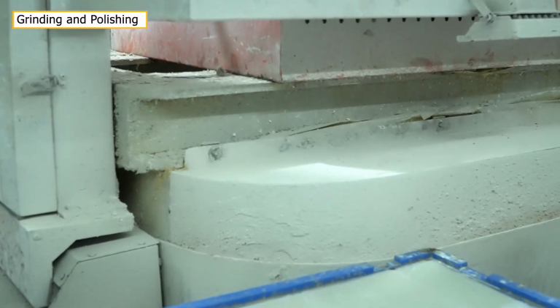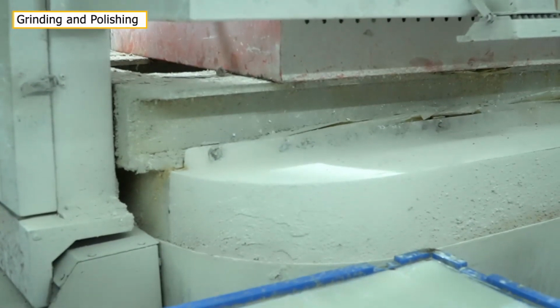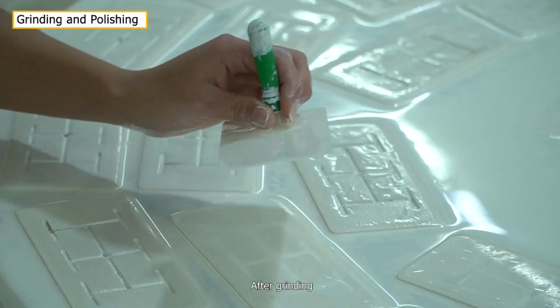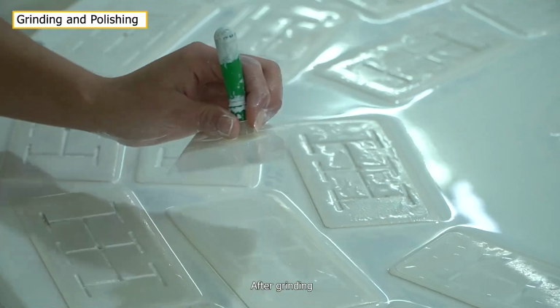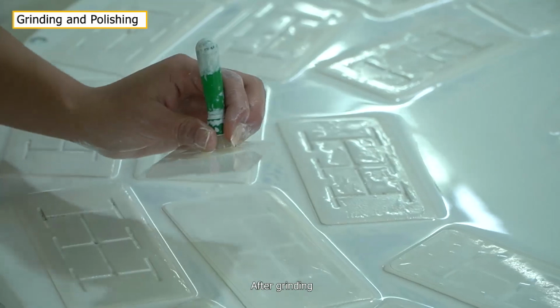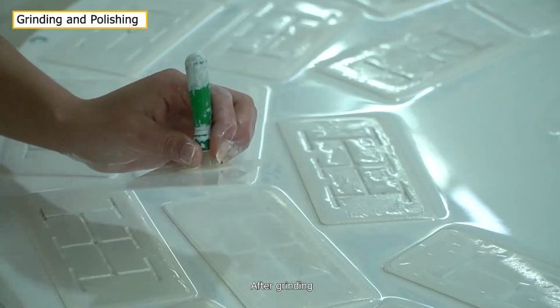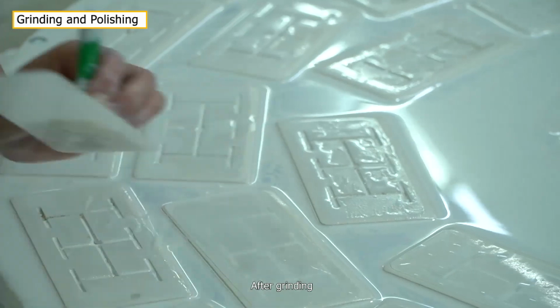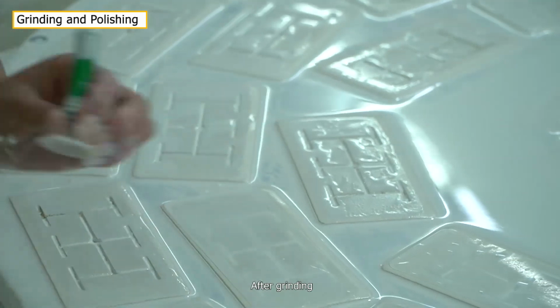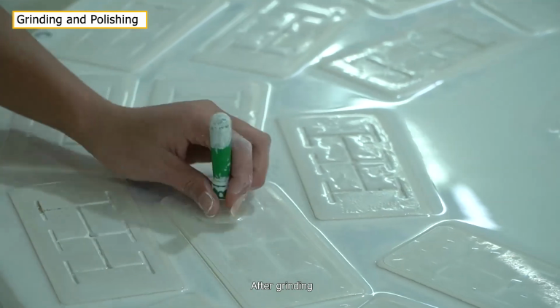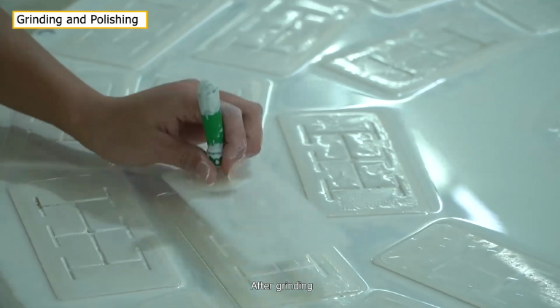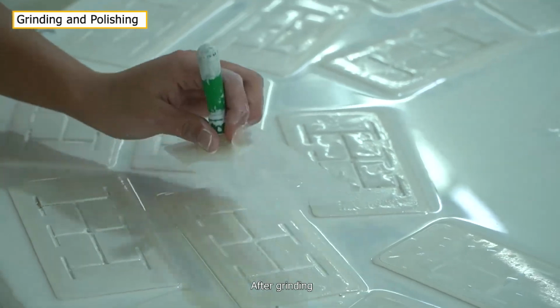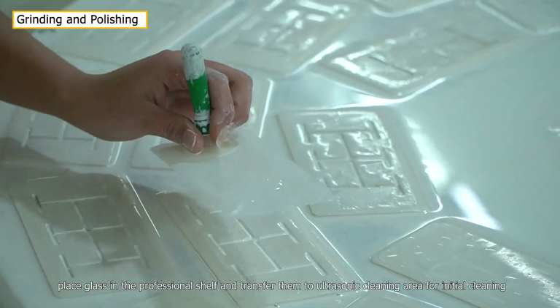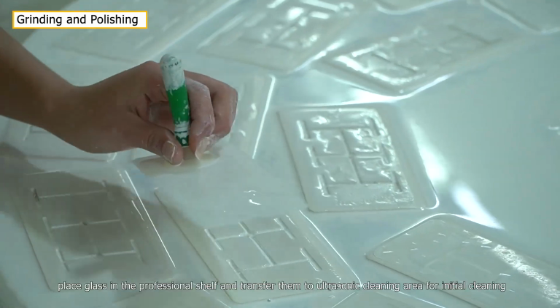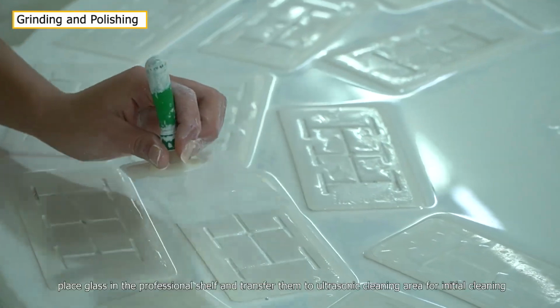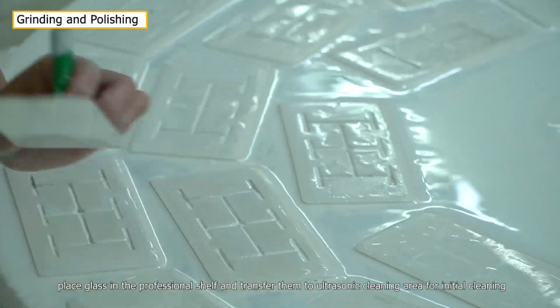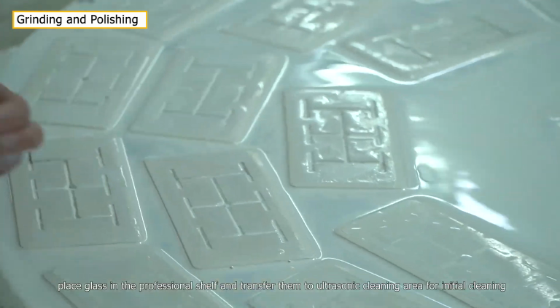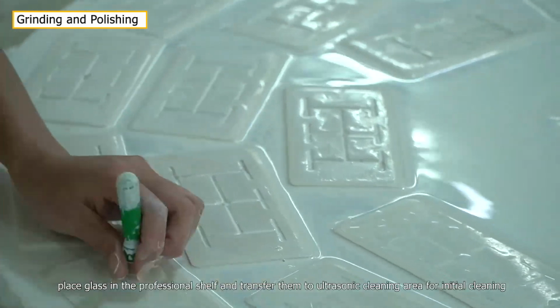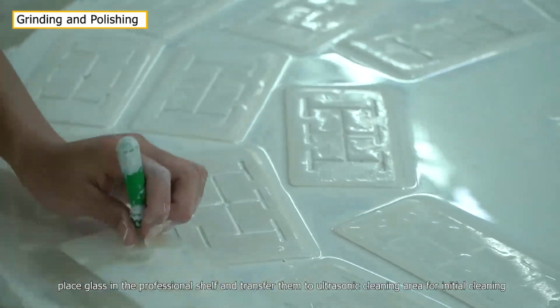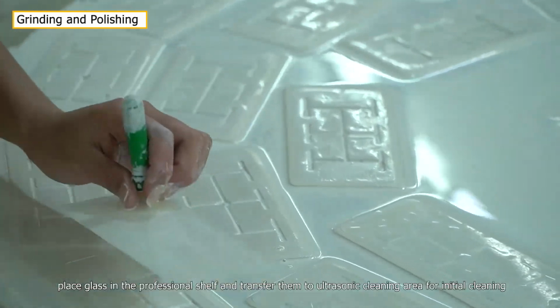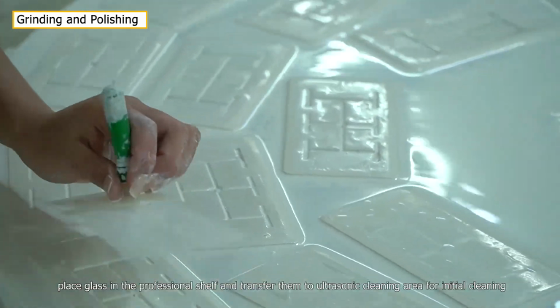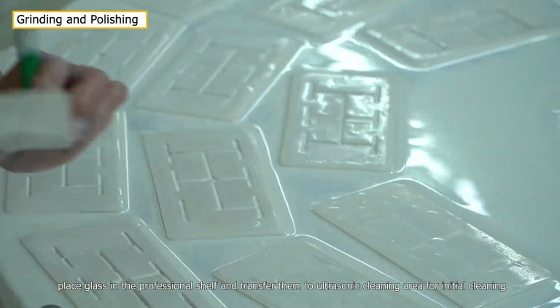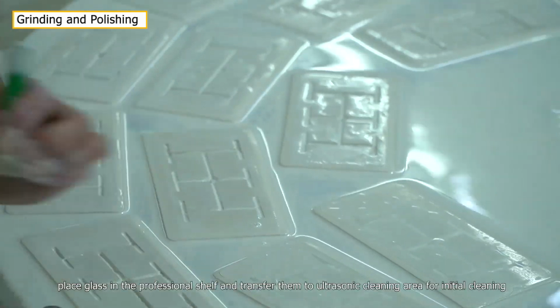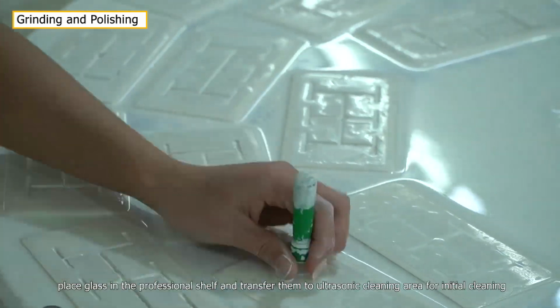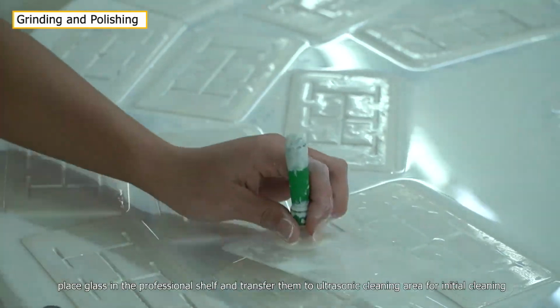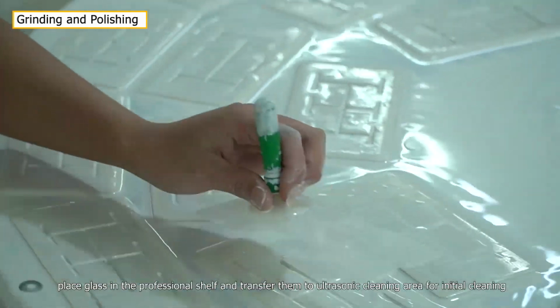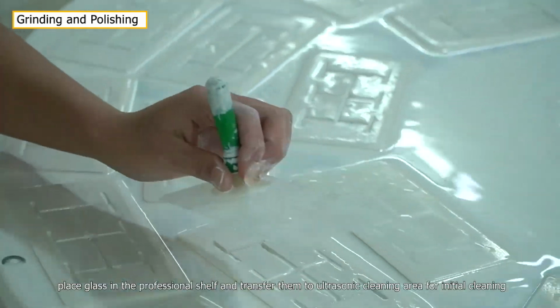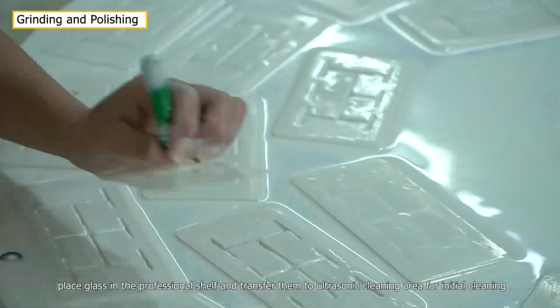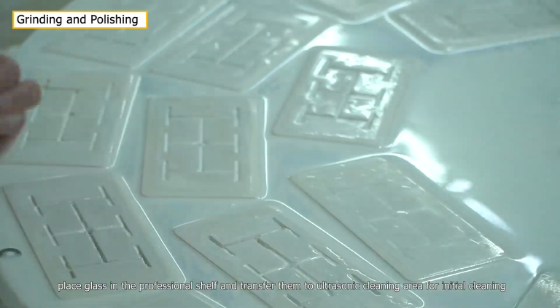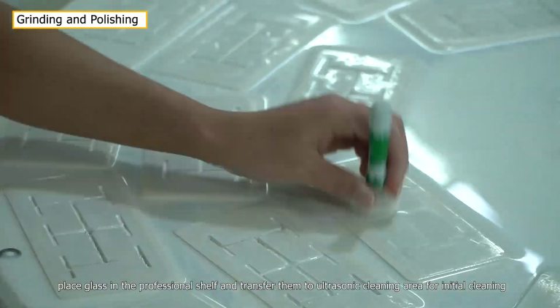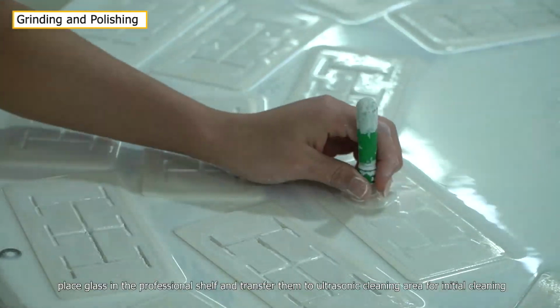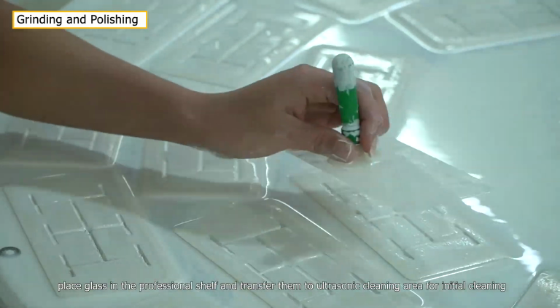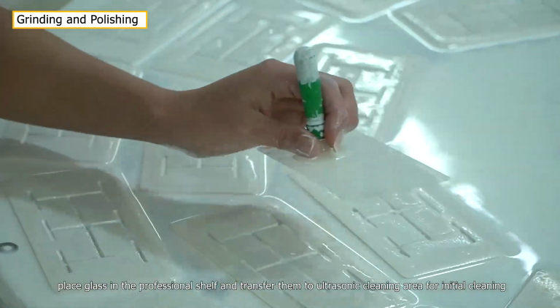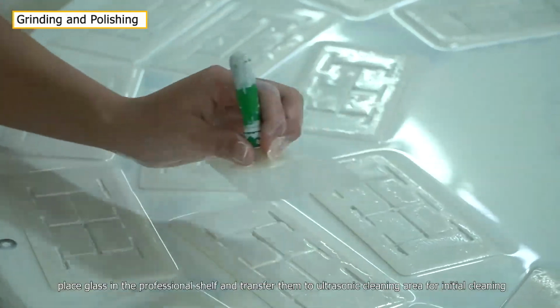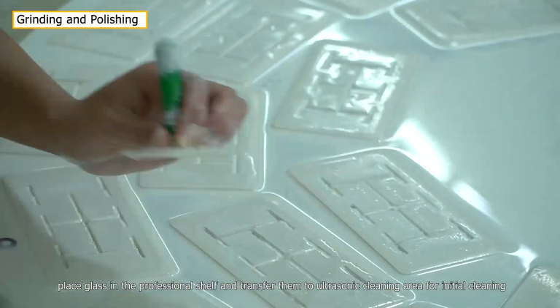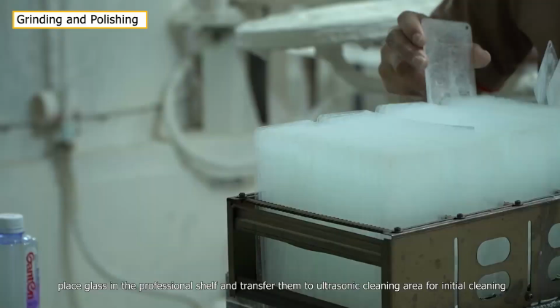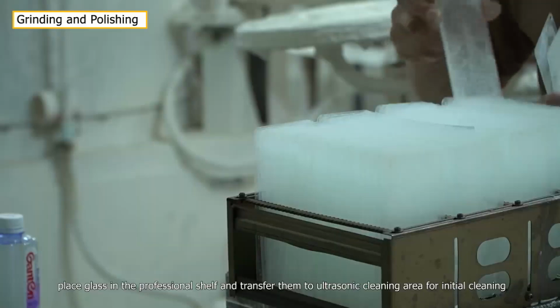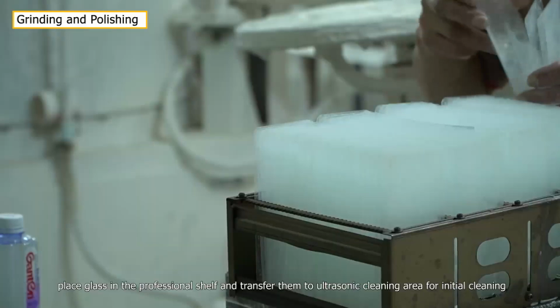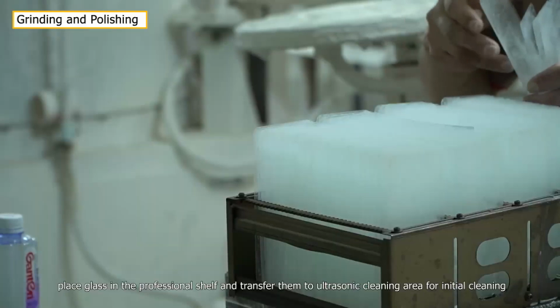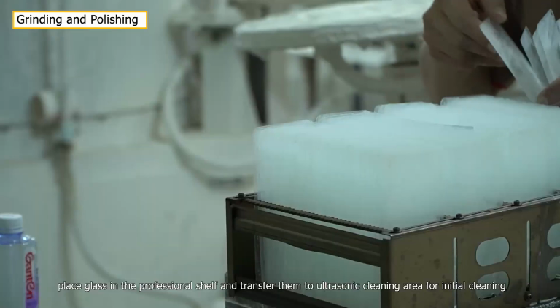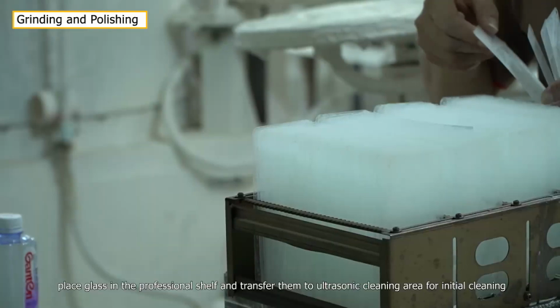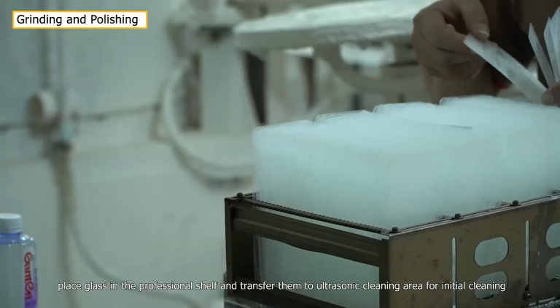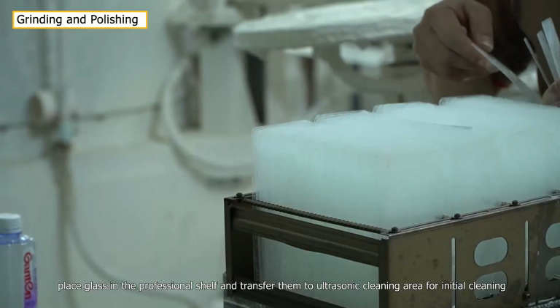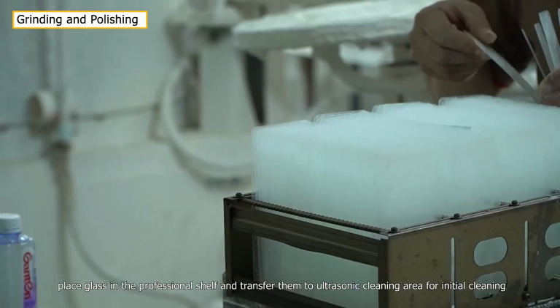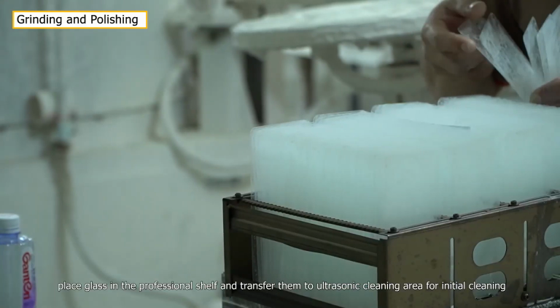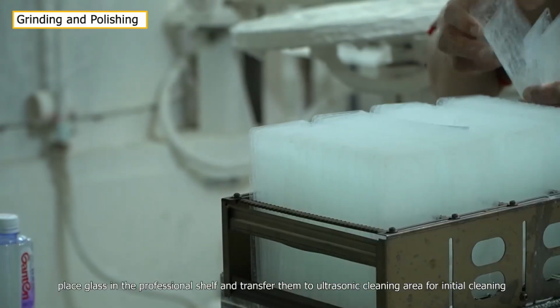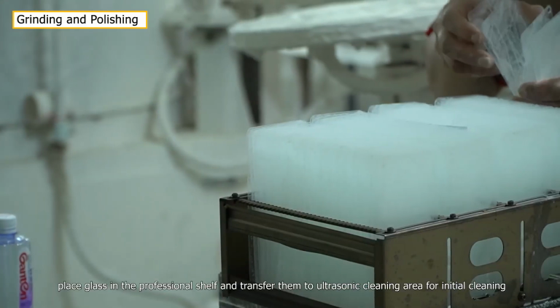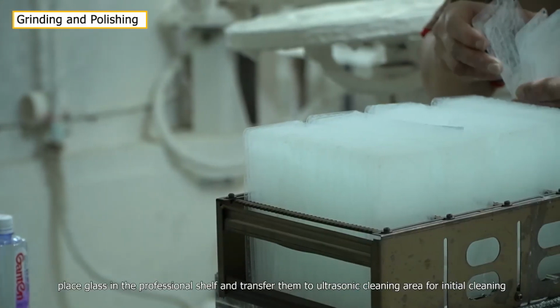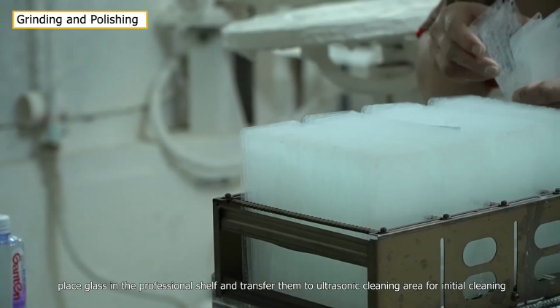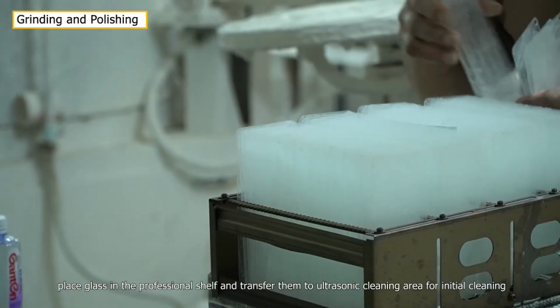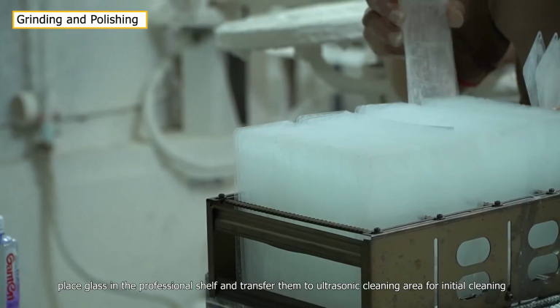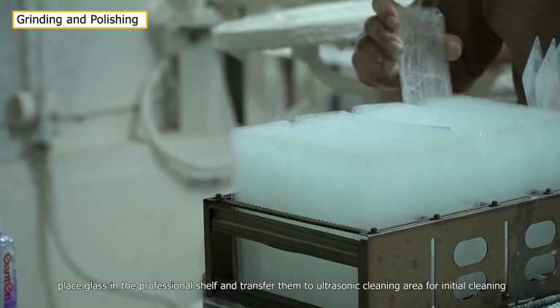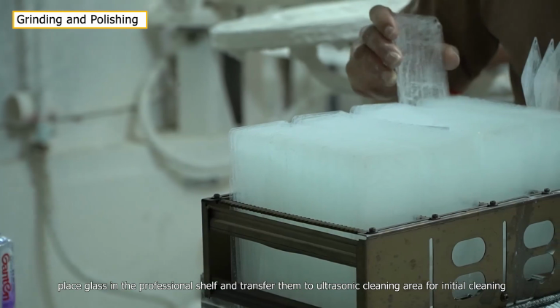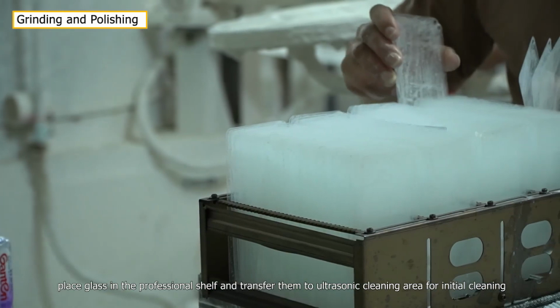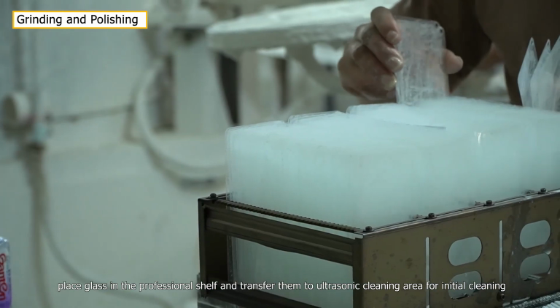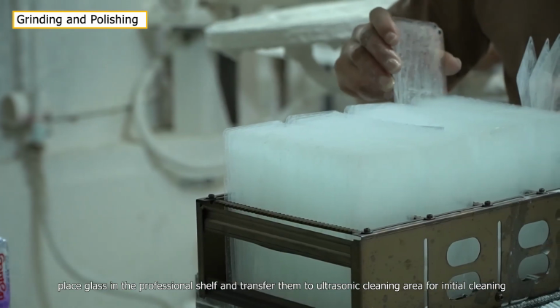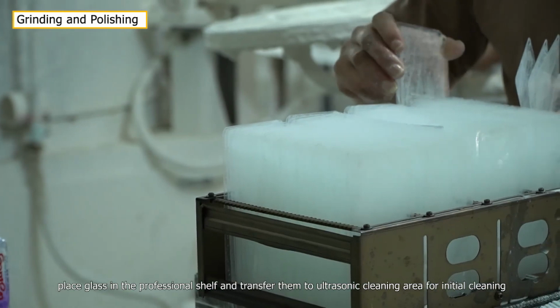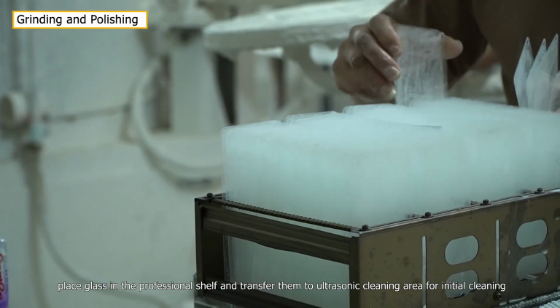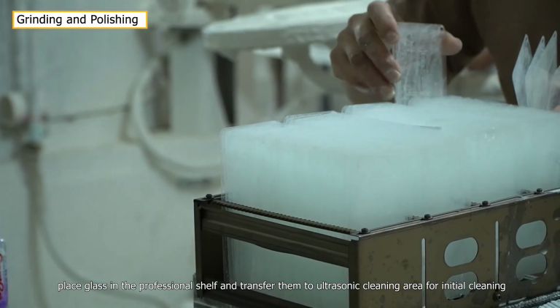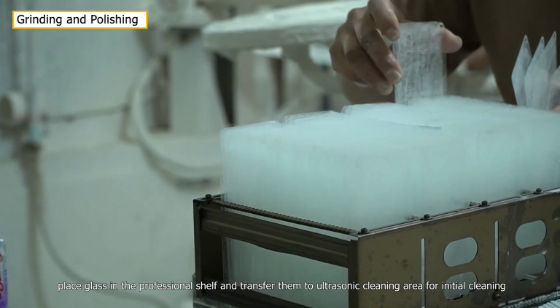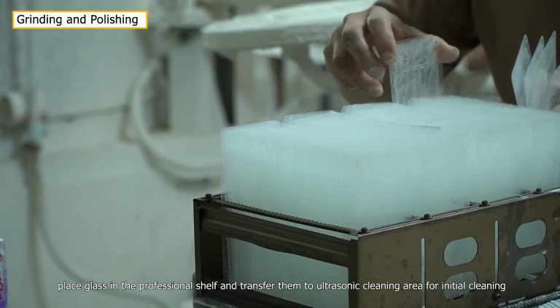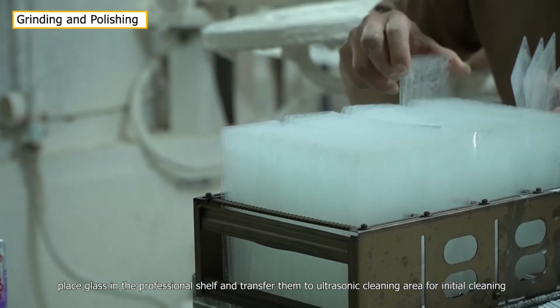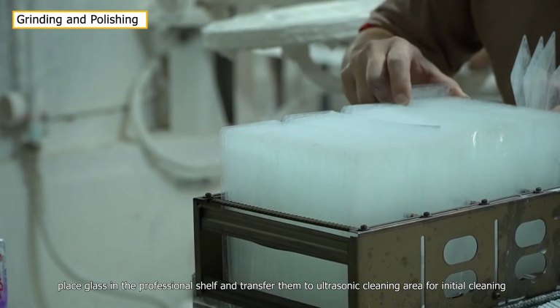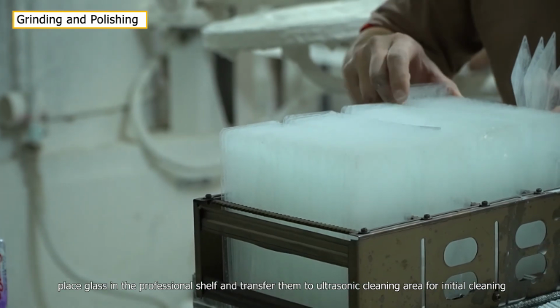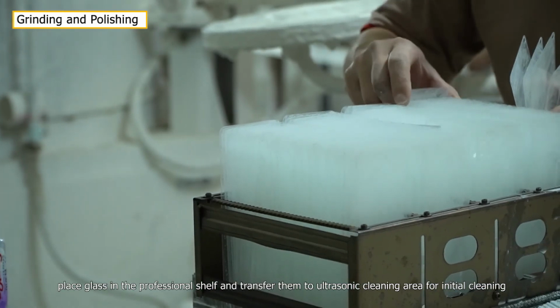After grinding, glass pieces are placed in a professional shelf and transferred to the ultrasonic cleaning area for initial cleaning.